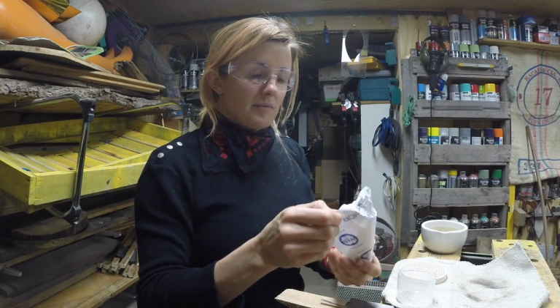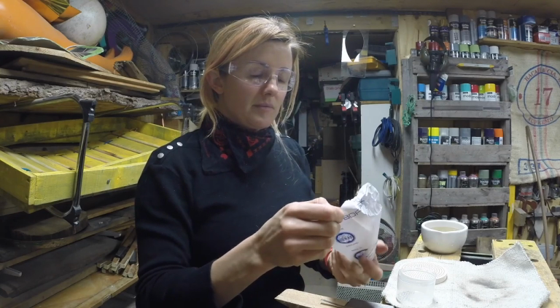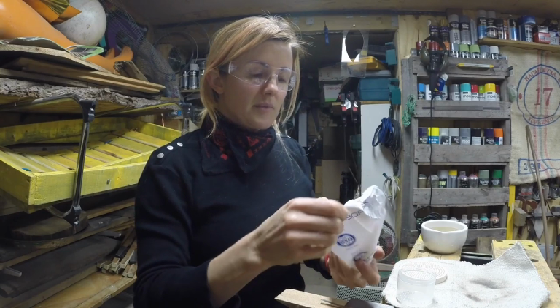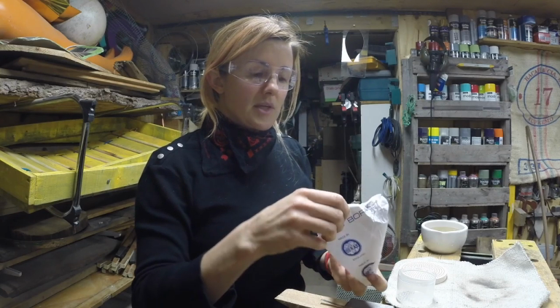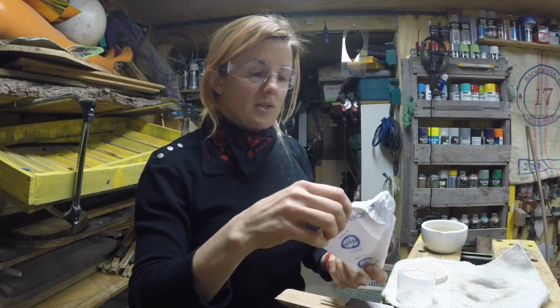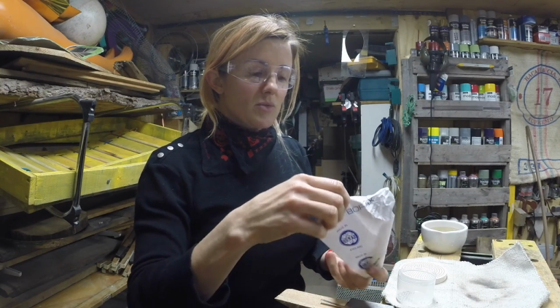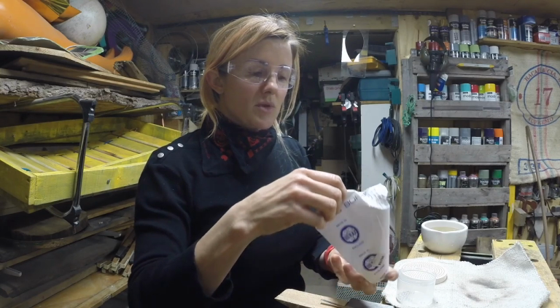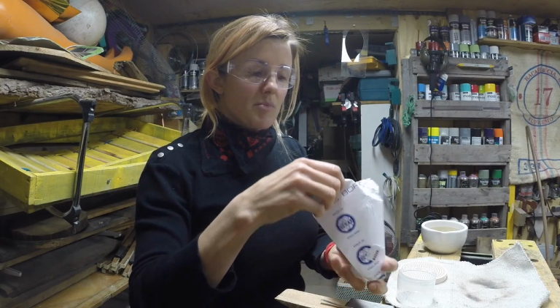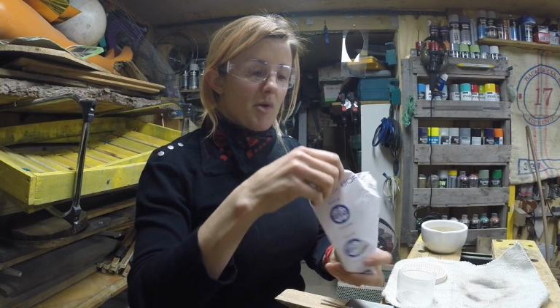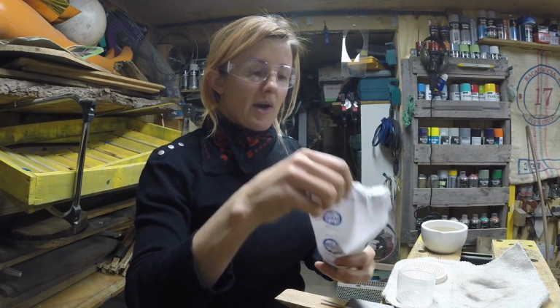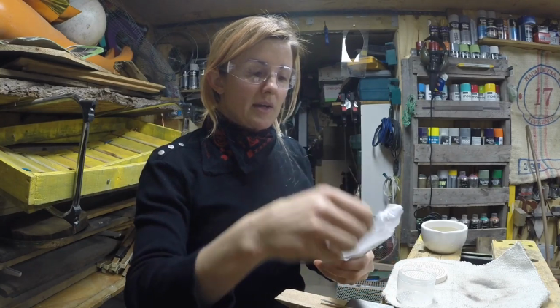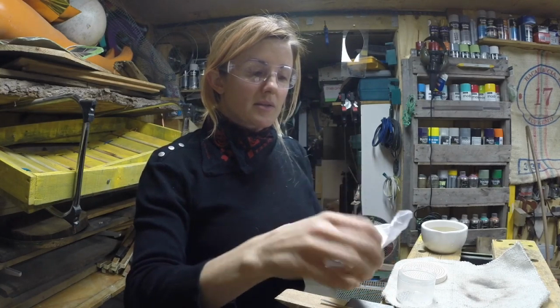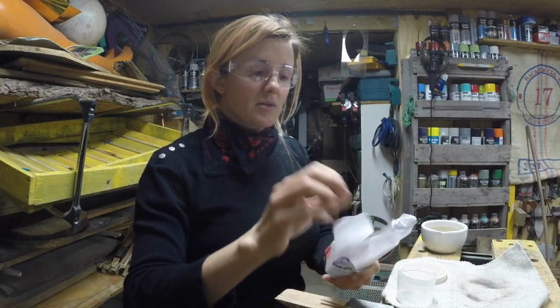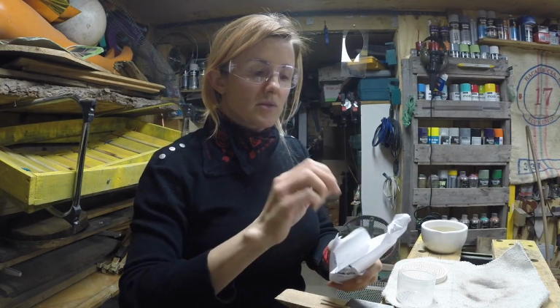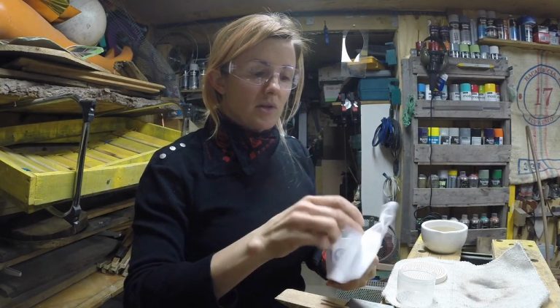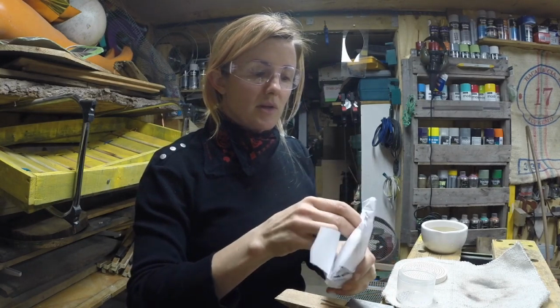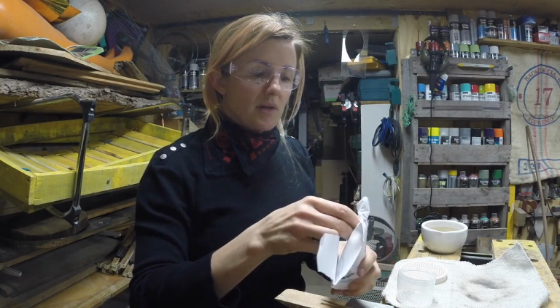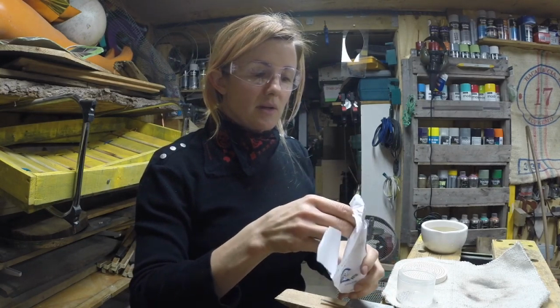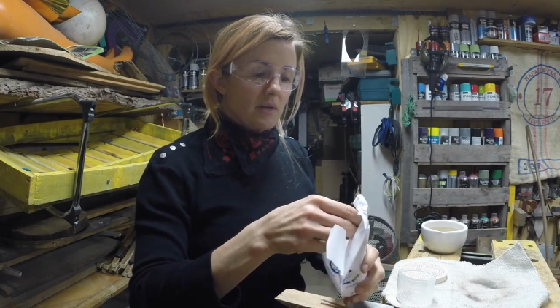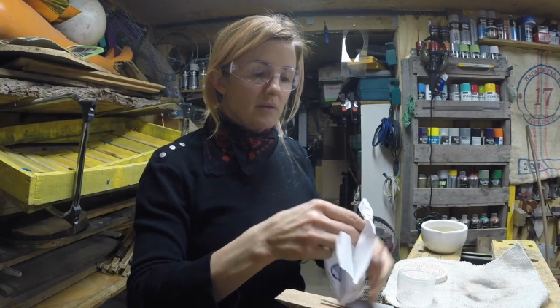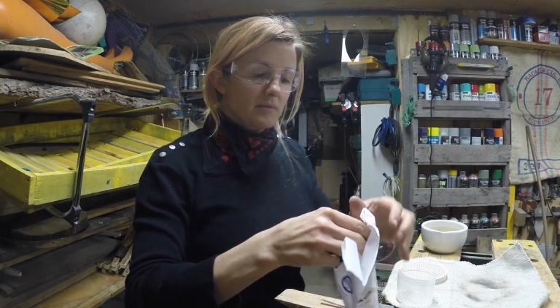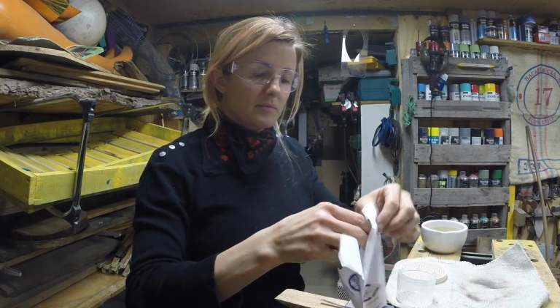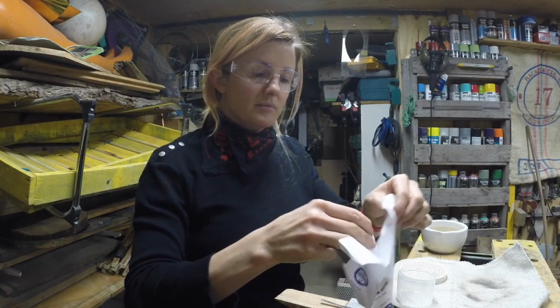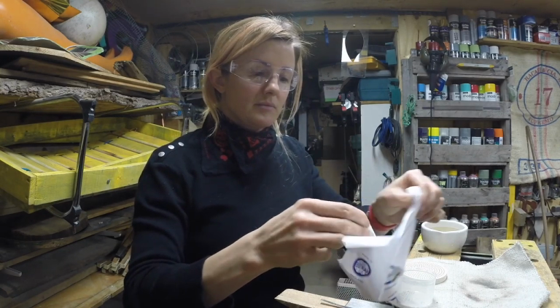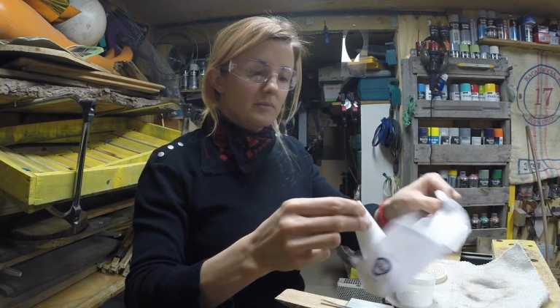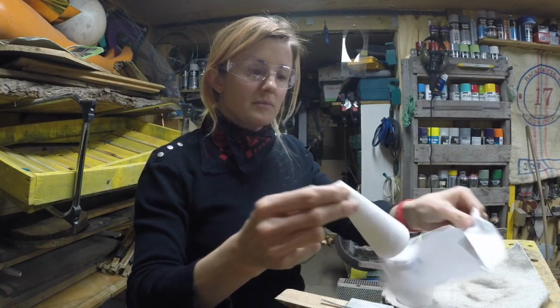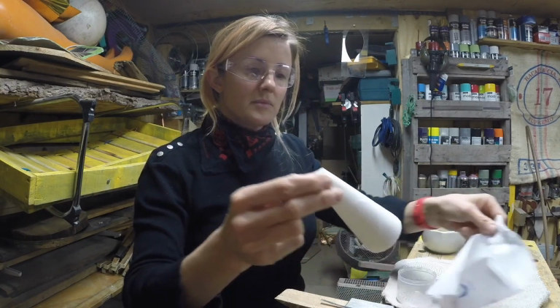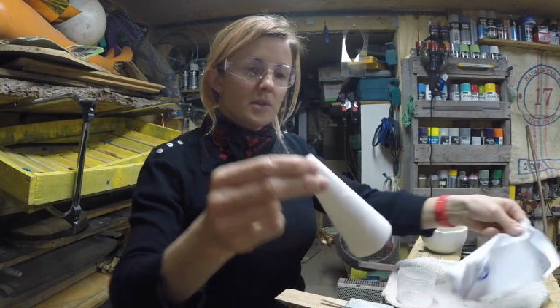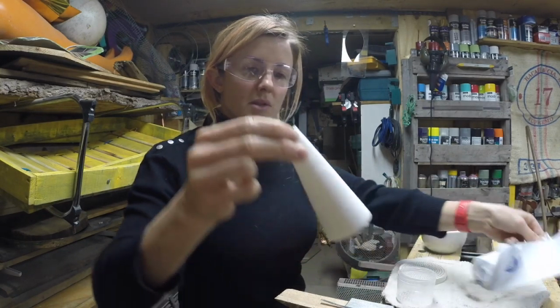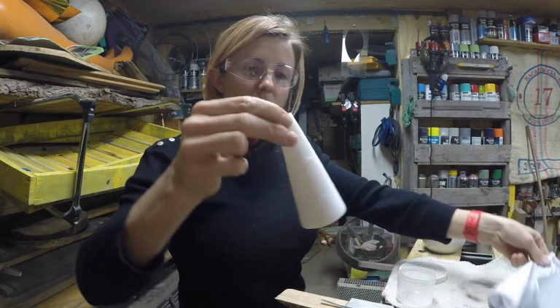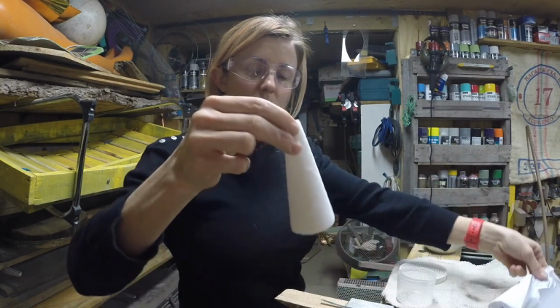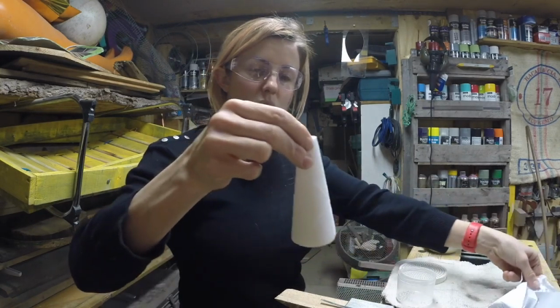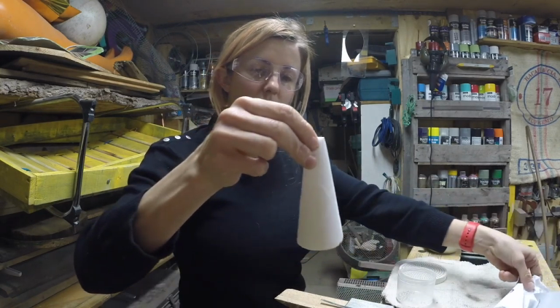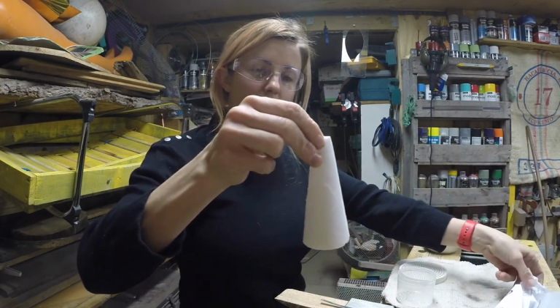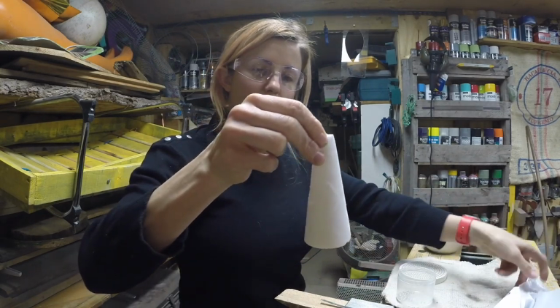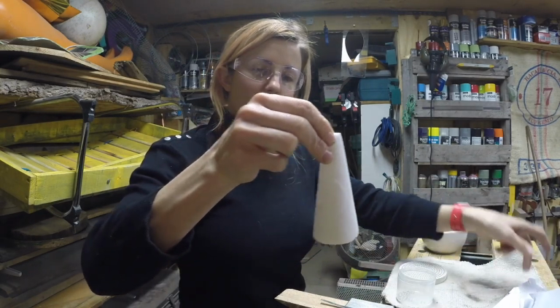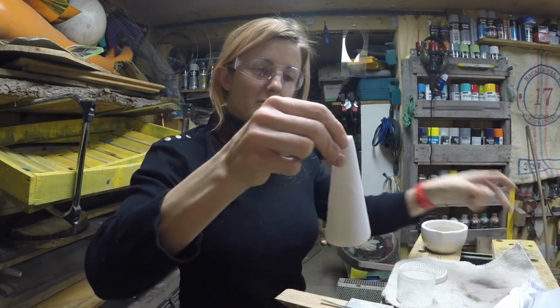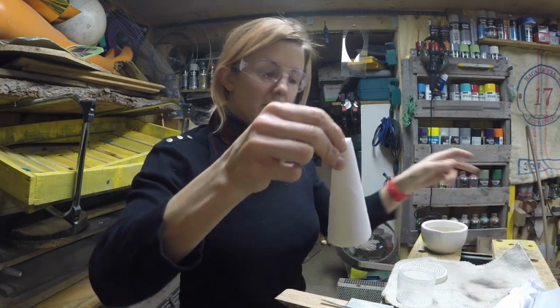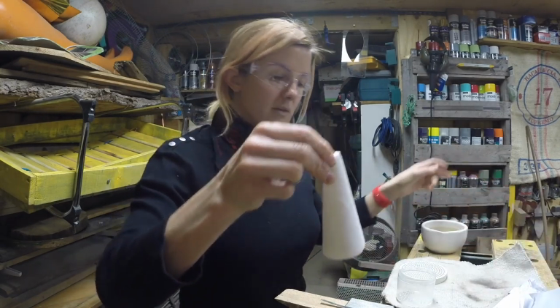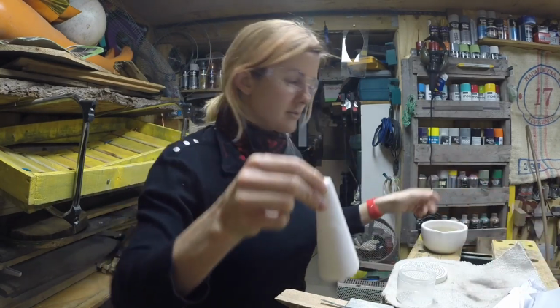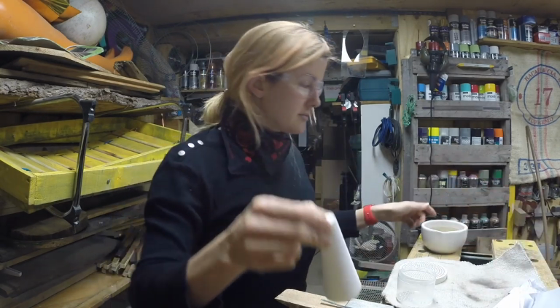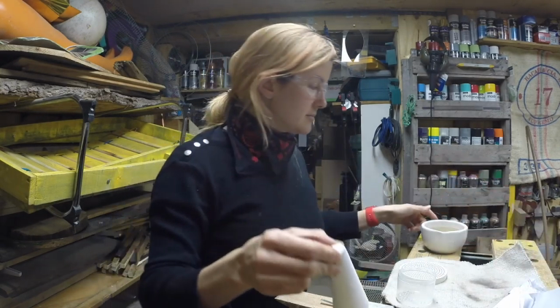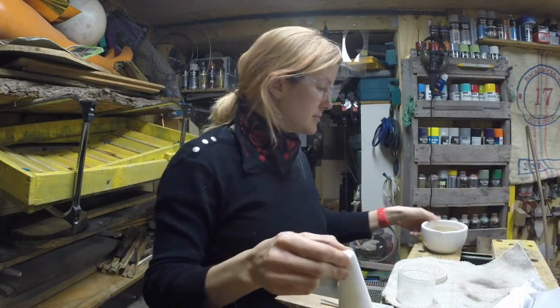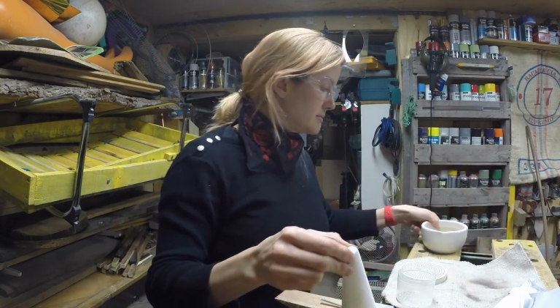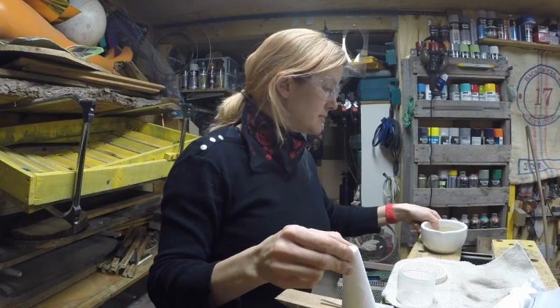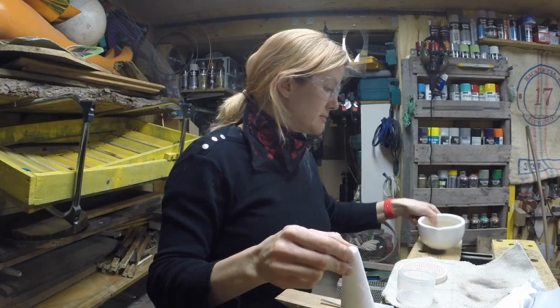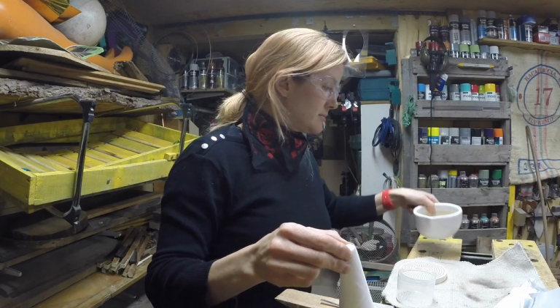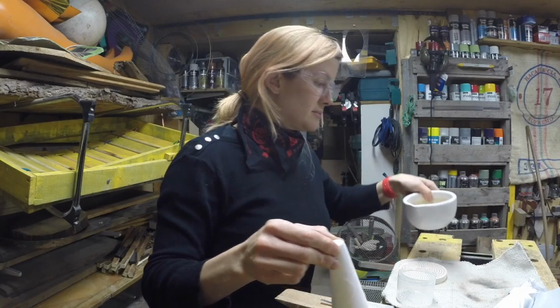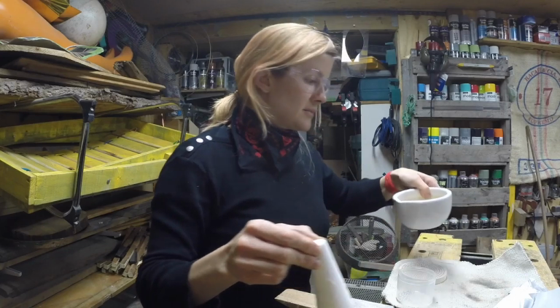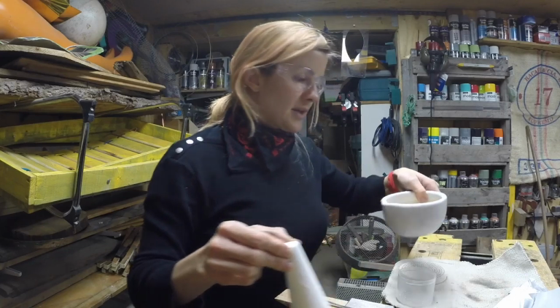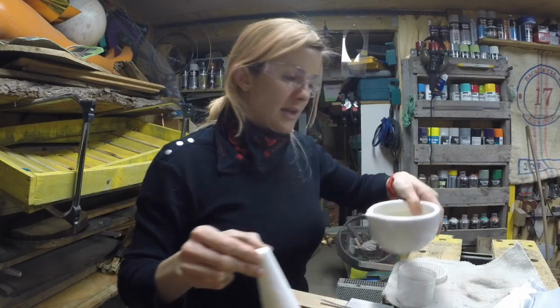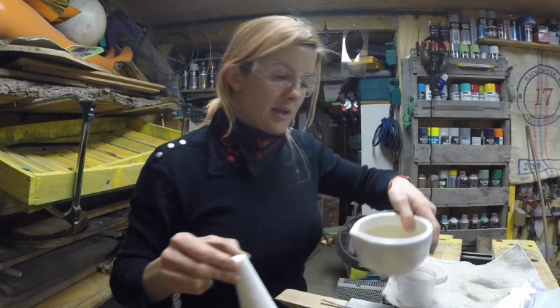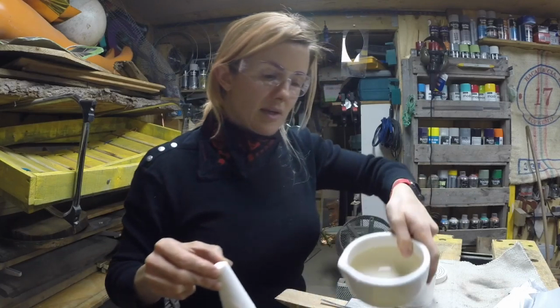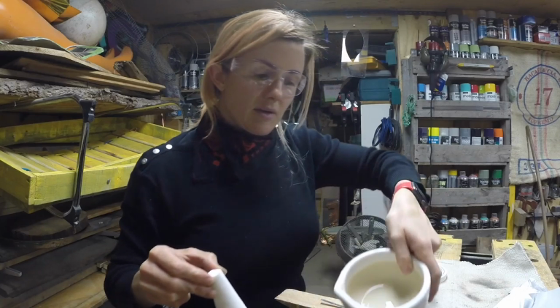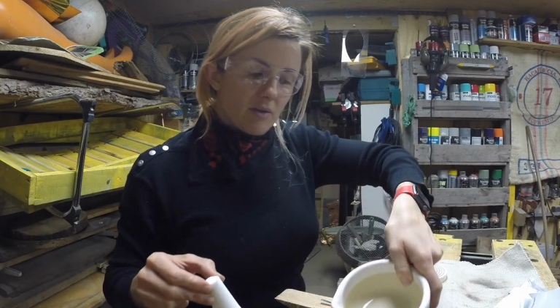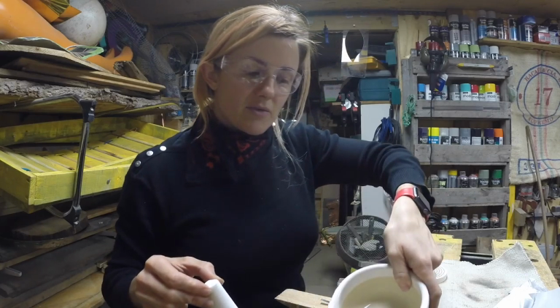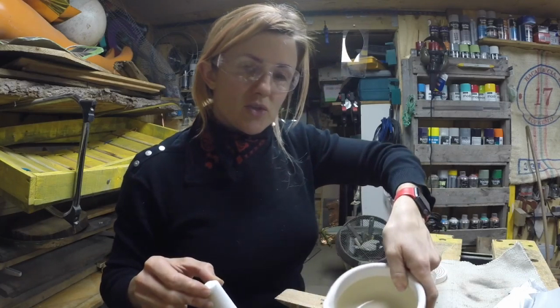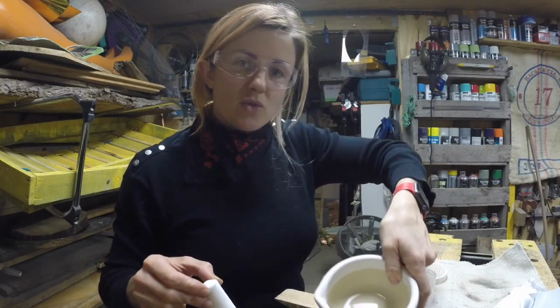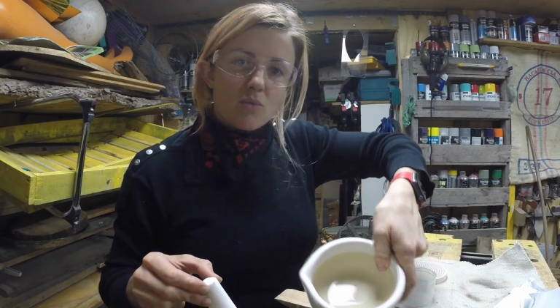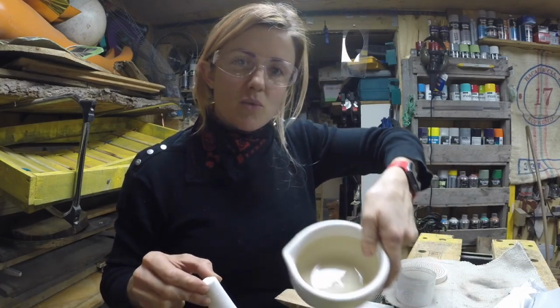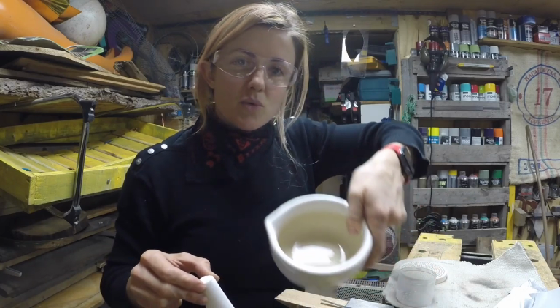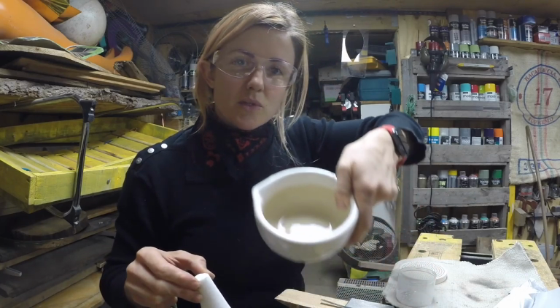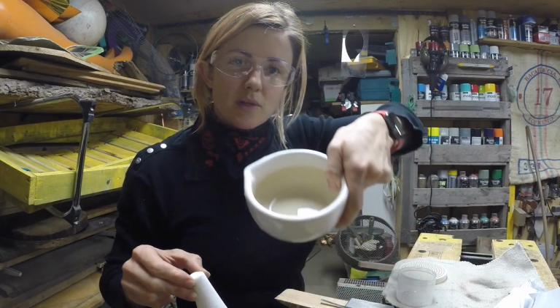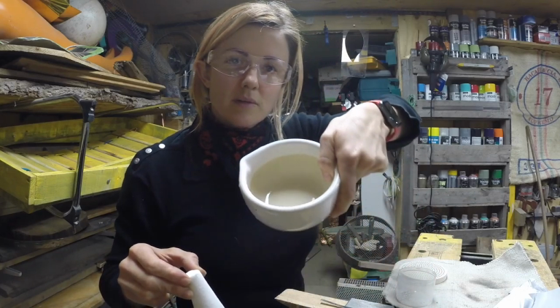This is what the borax looks like — it's like a white powder. And in here I've just got water.